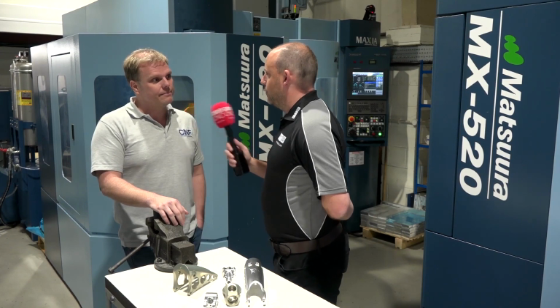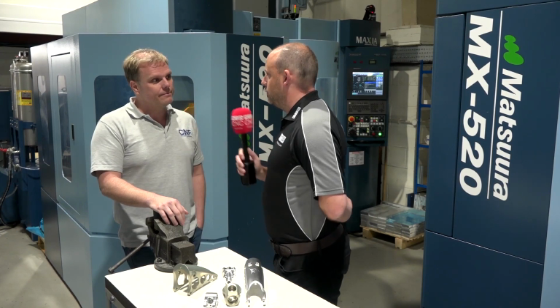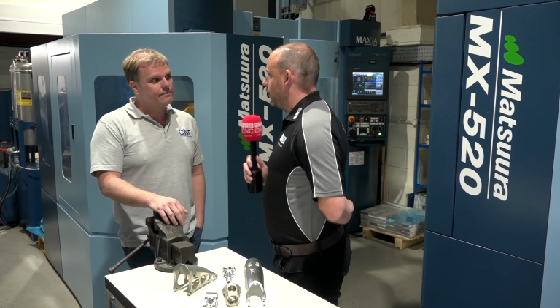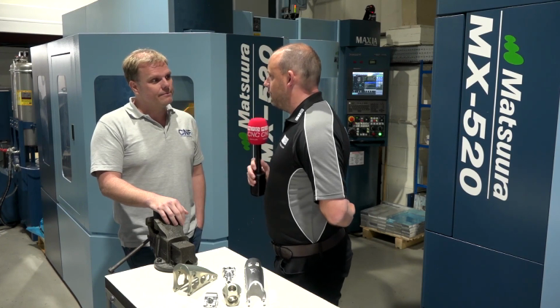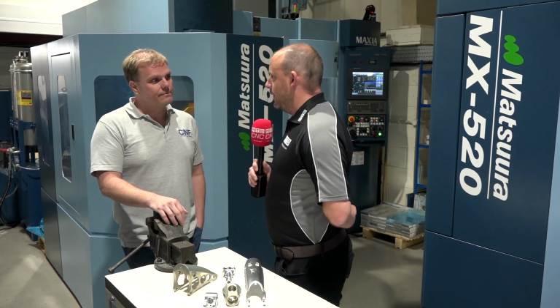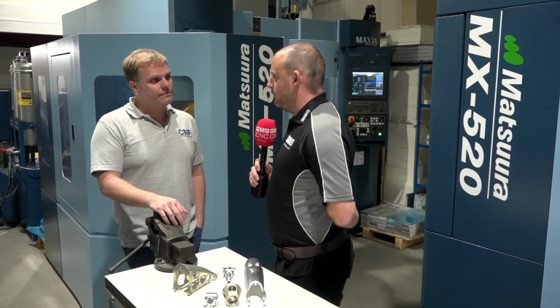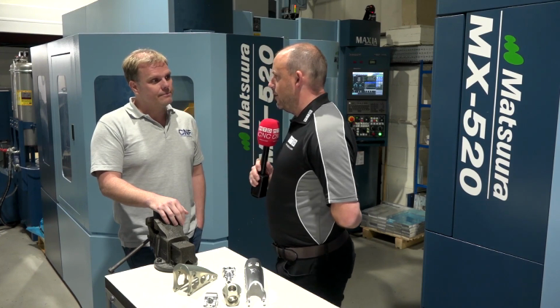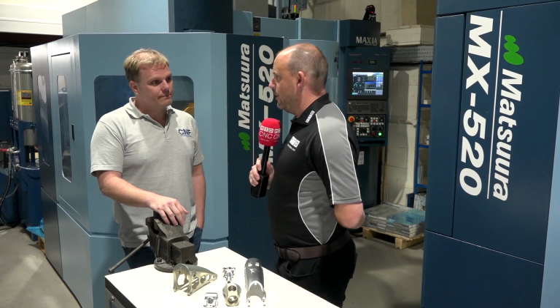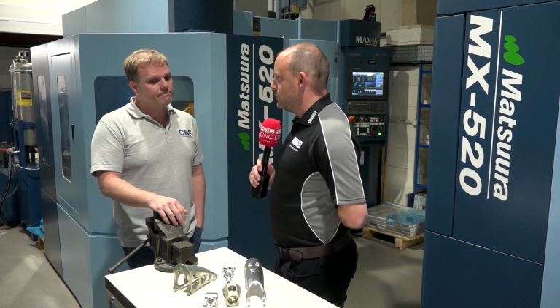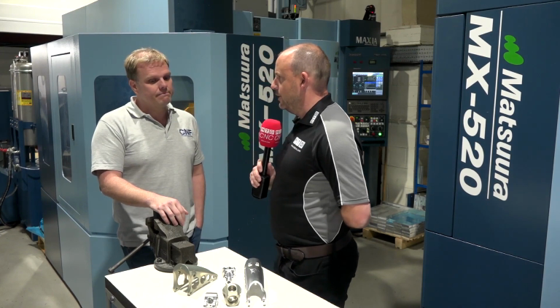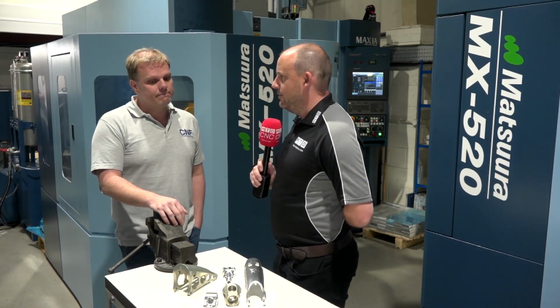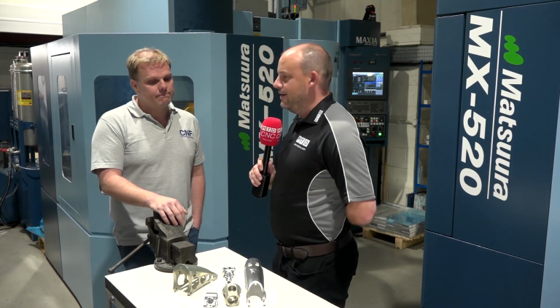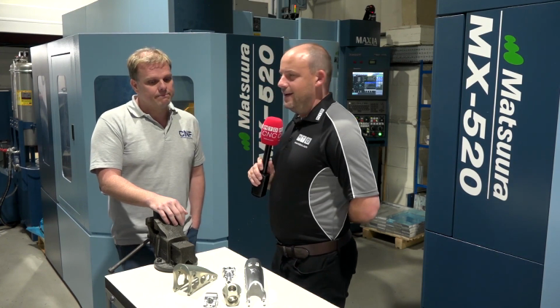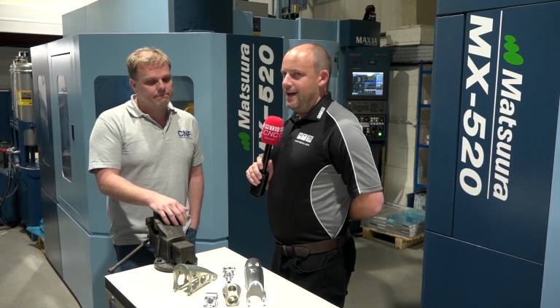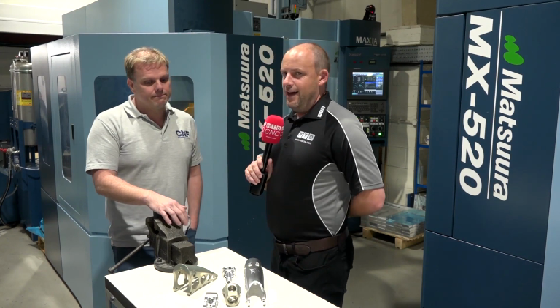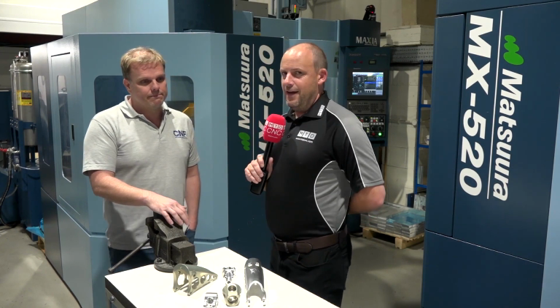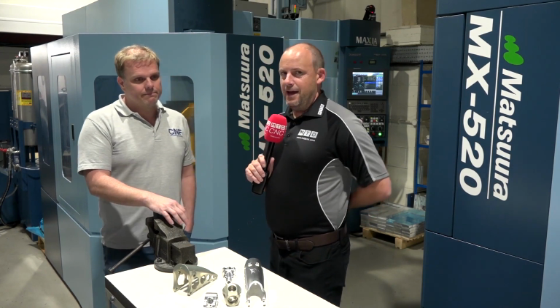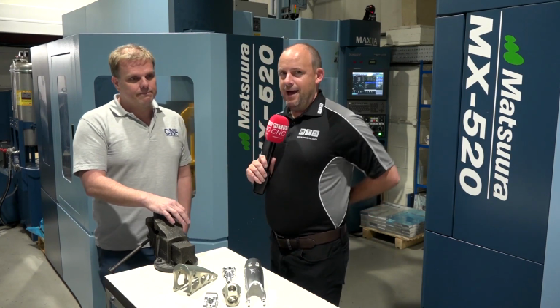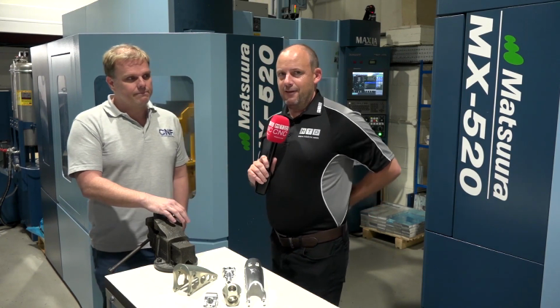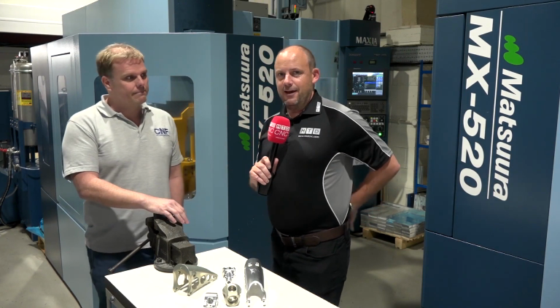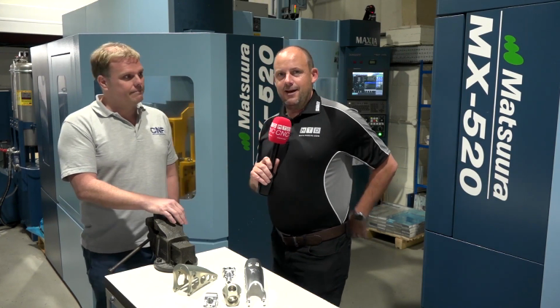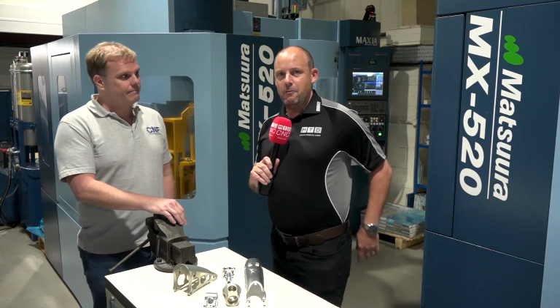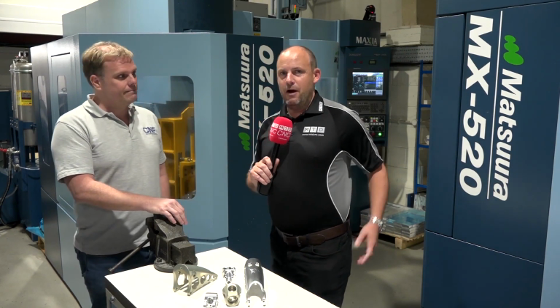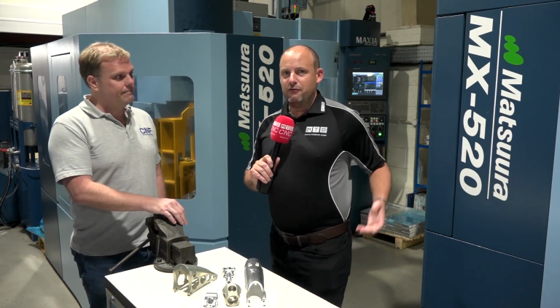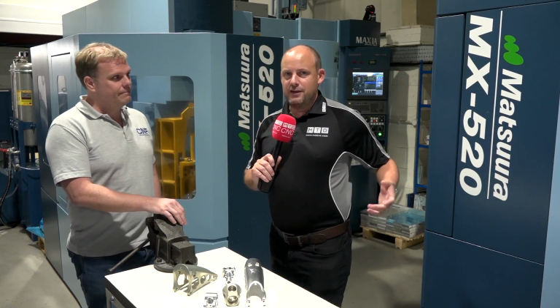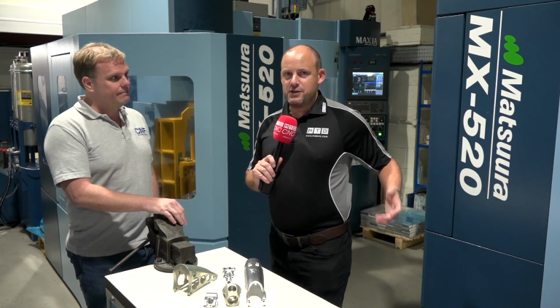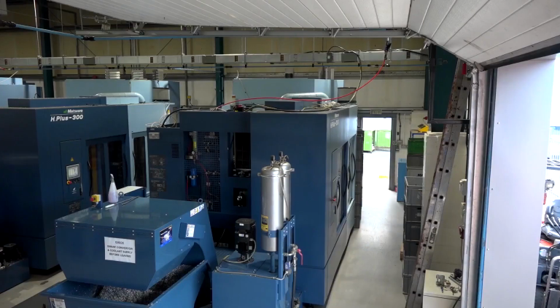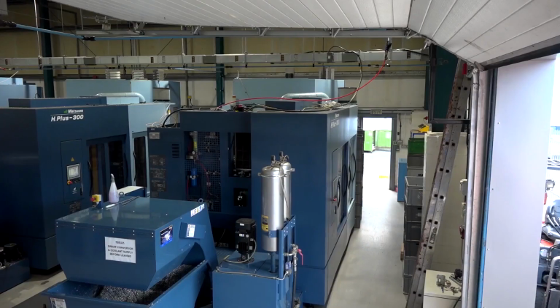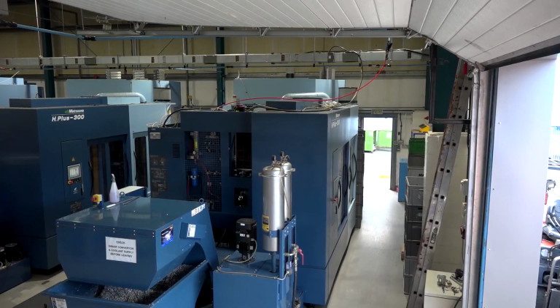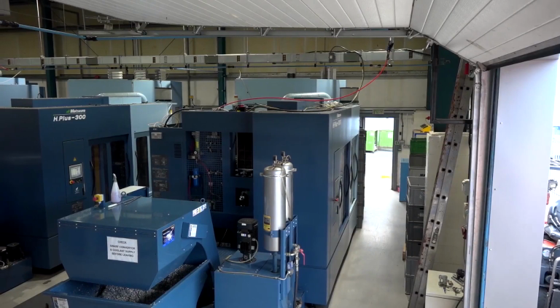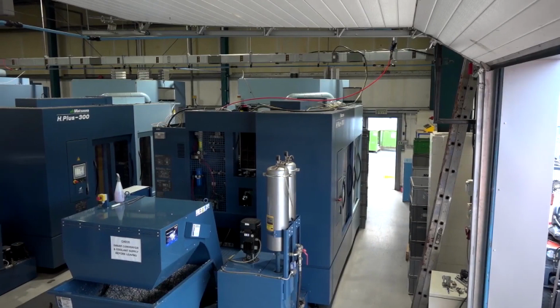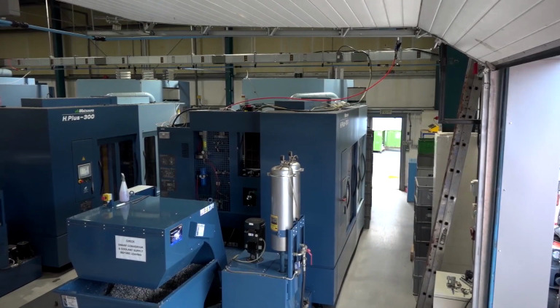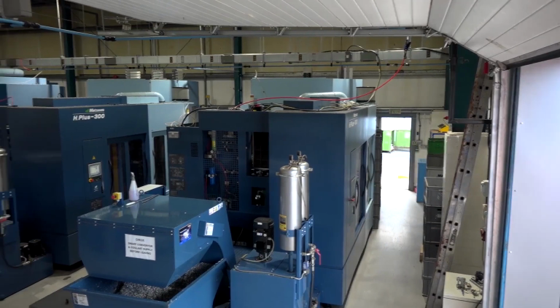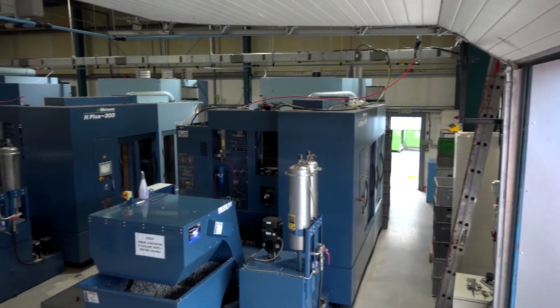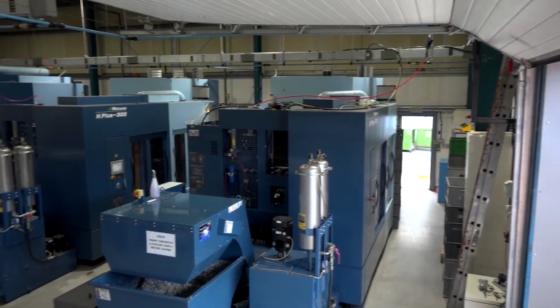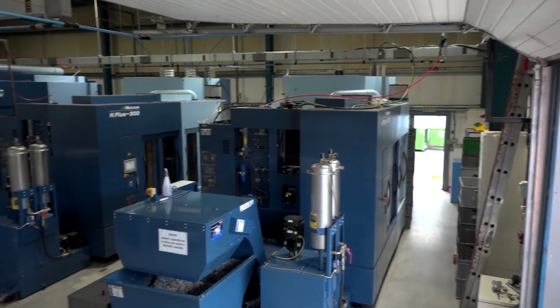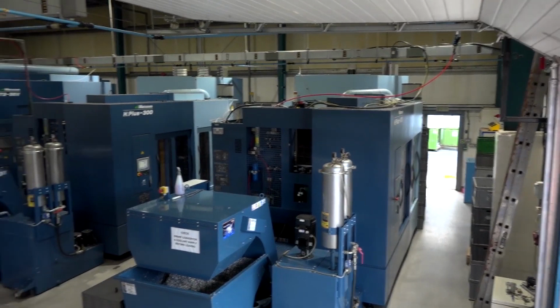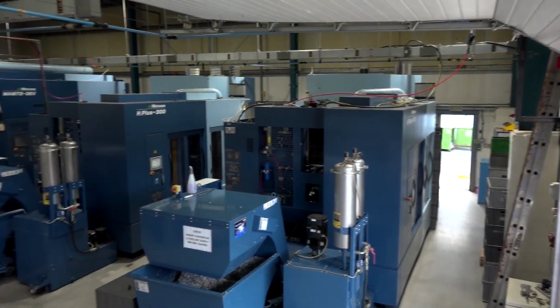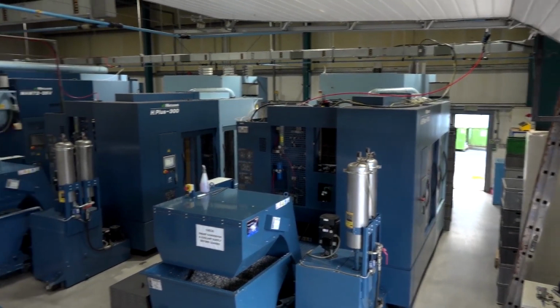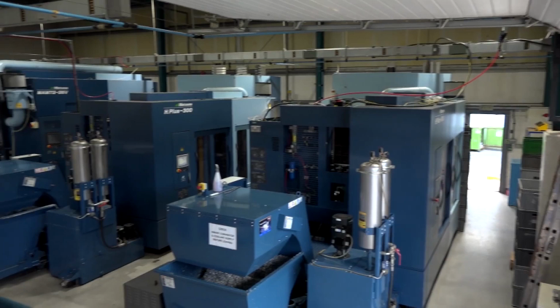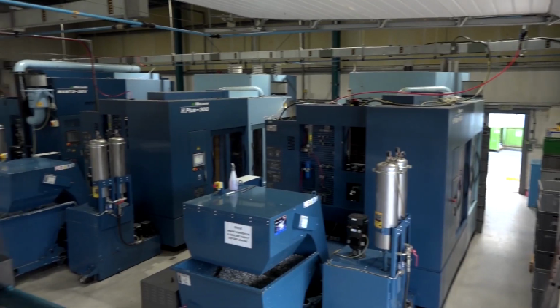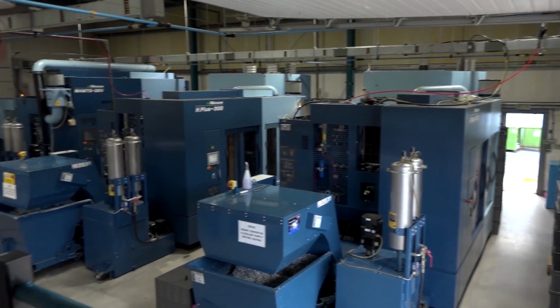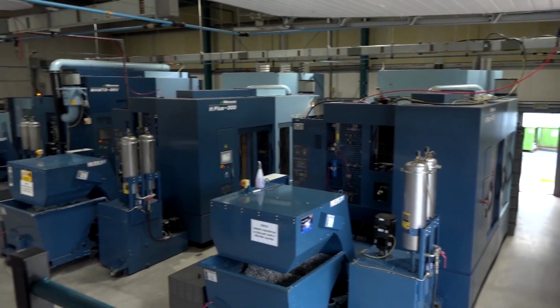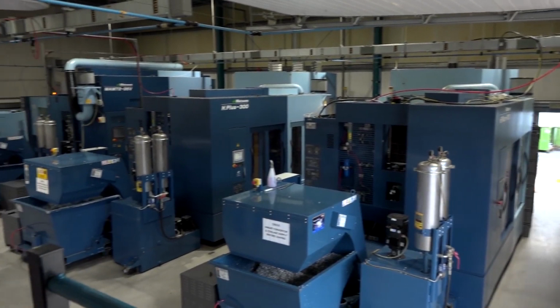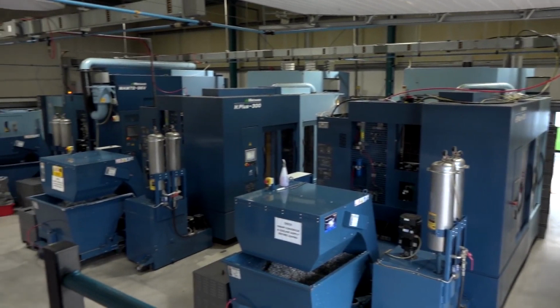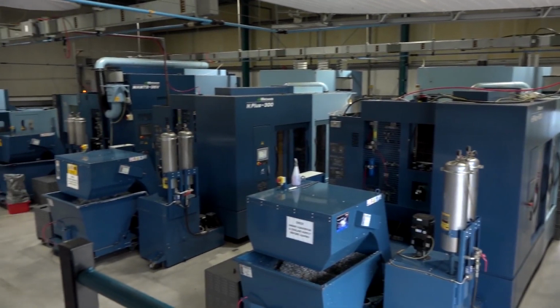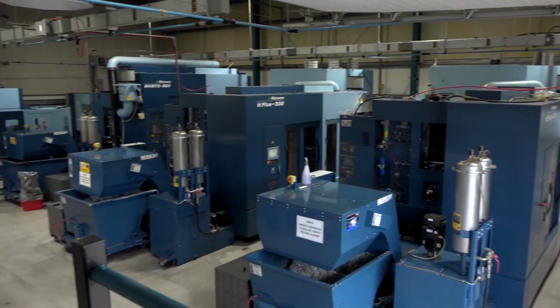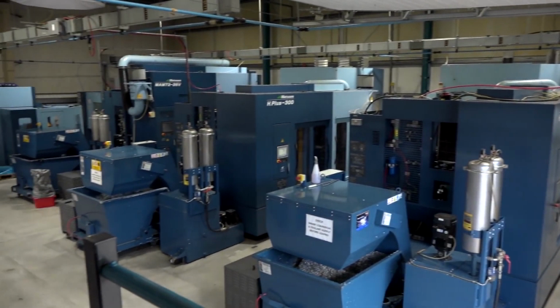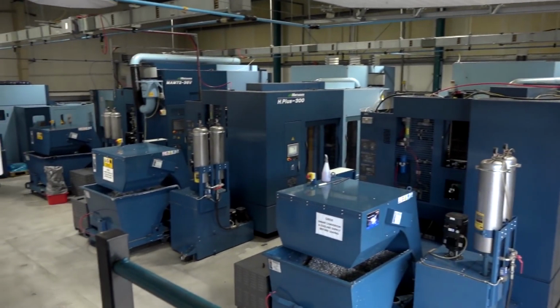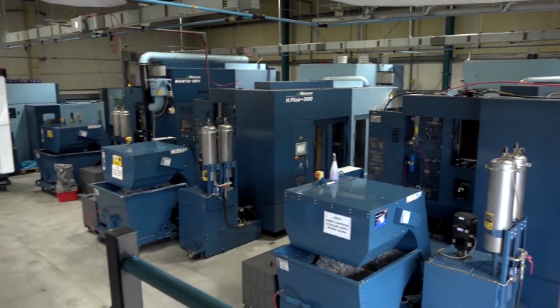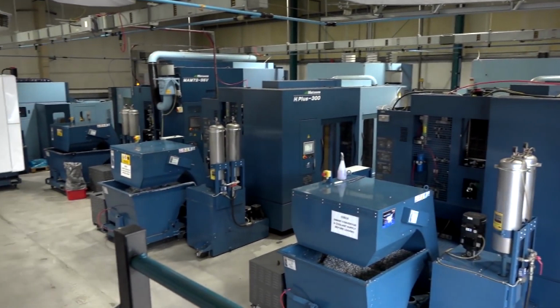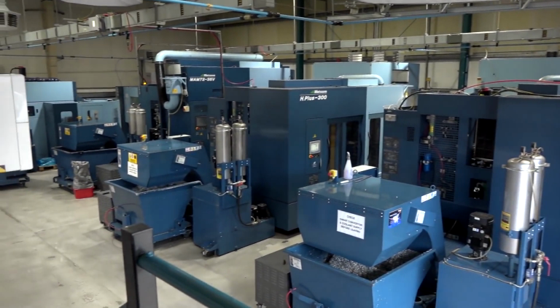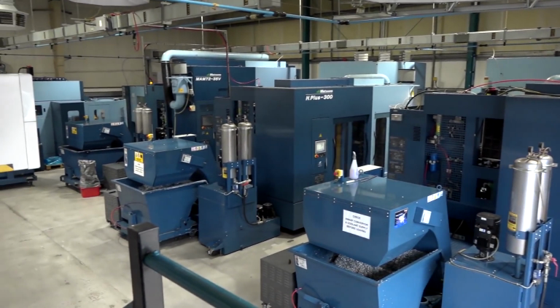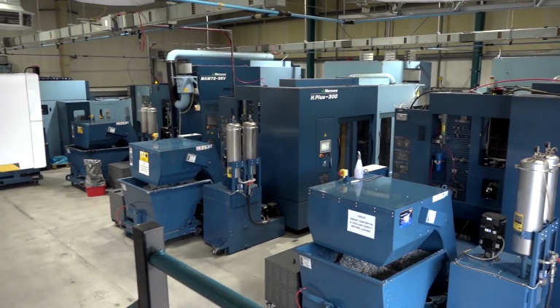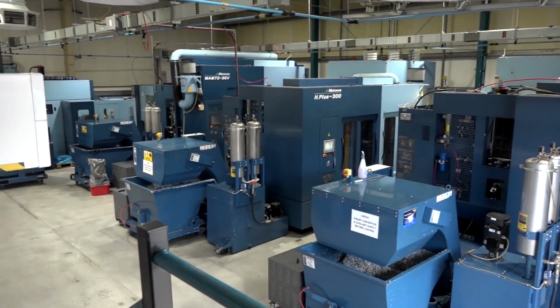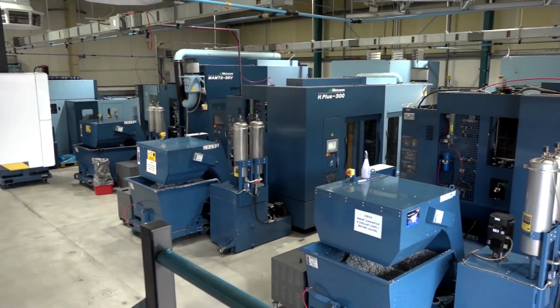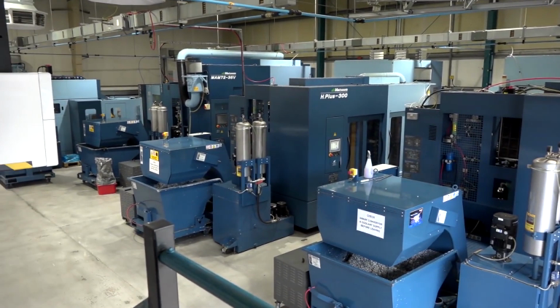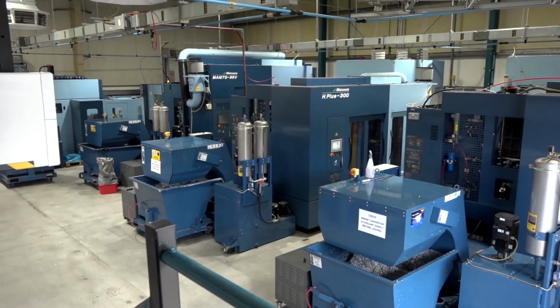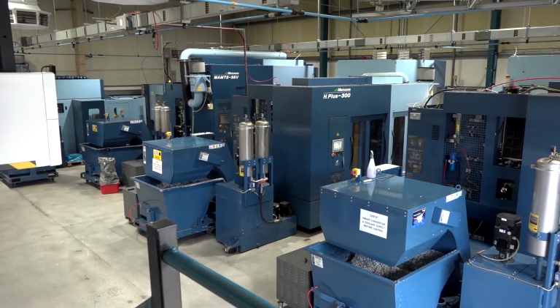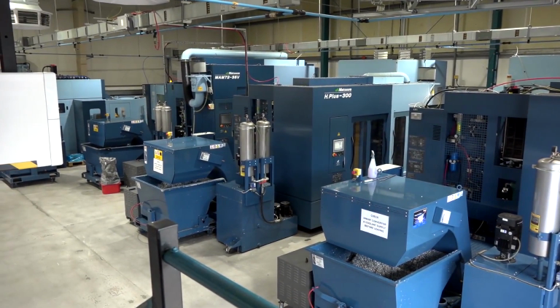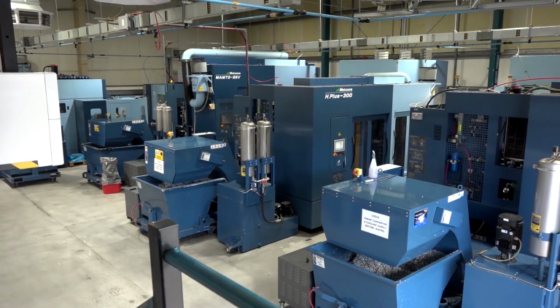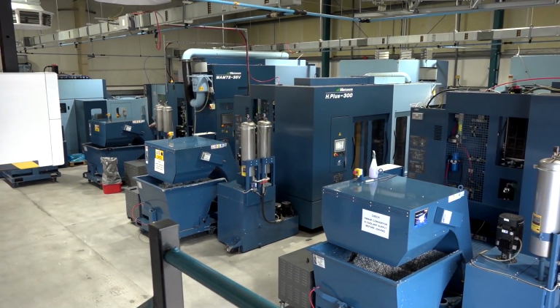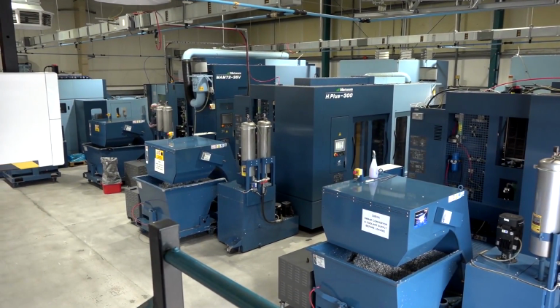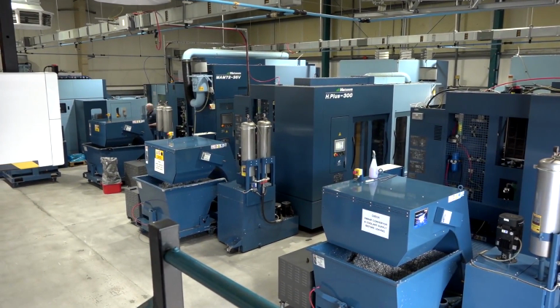Good stuff. Thank you very much, Neil. And there you have it — a fascinating insight into a great business here in Aylesbury: CNF Precision Engineering.